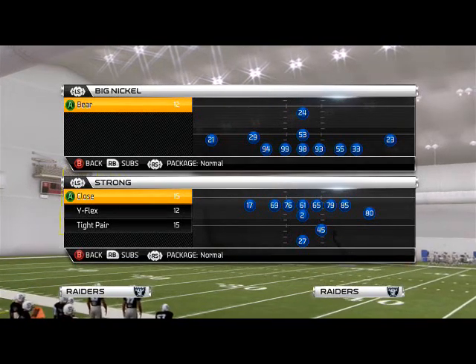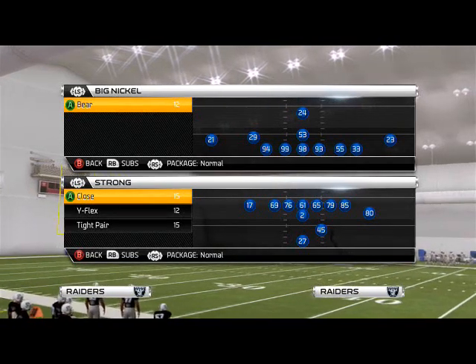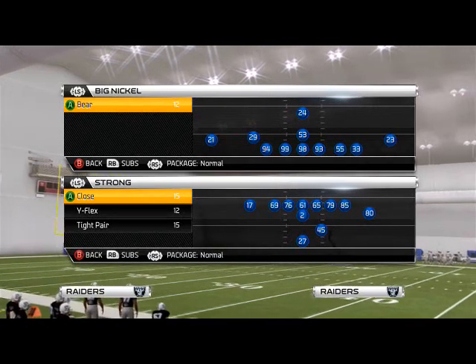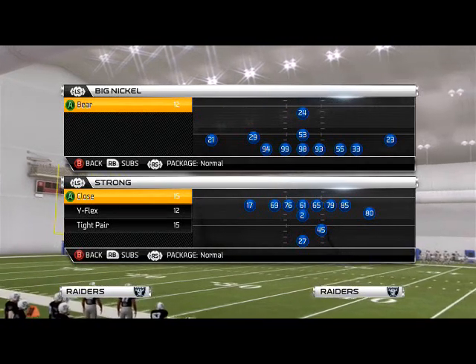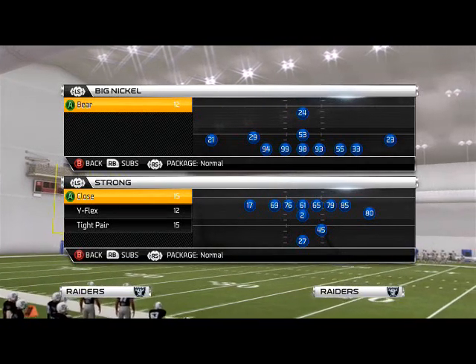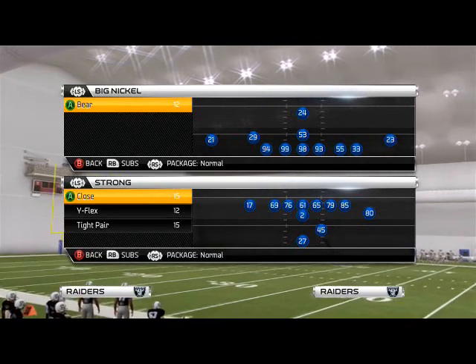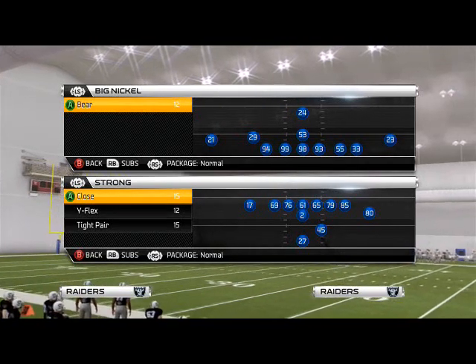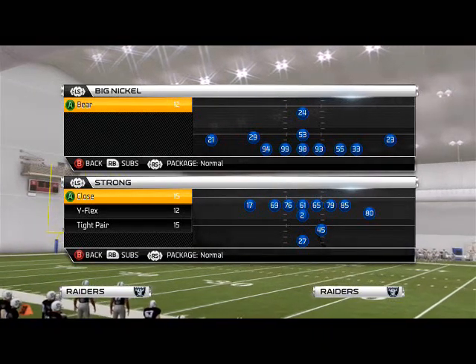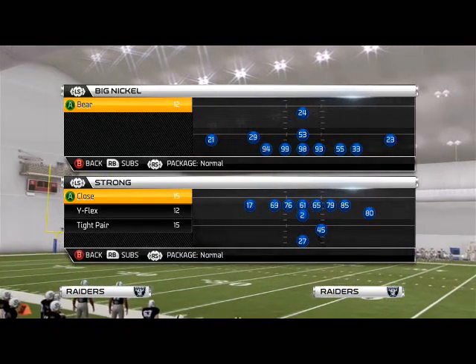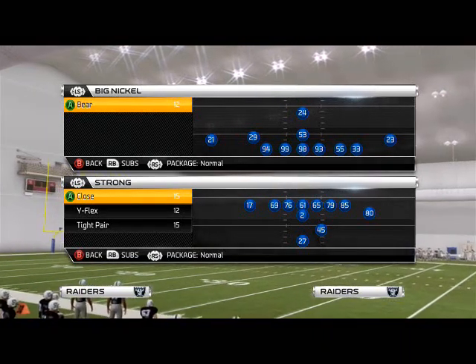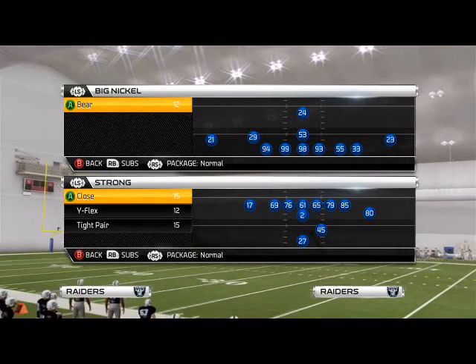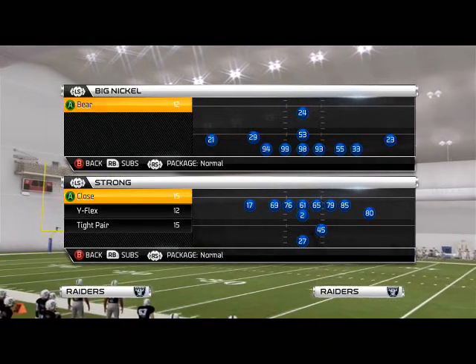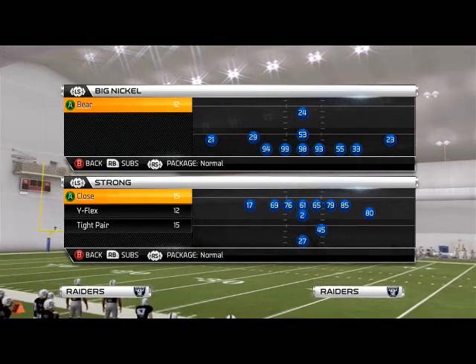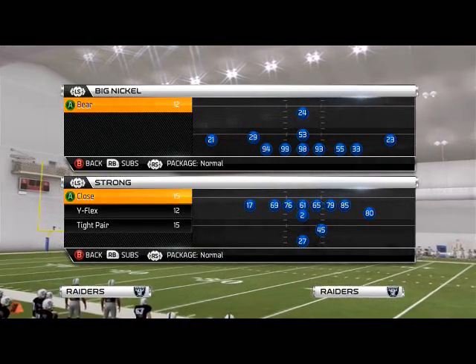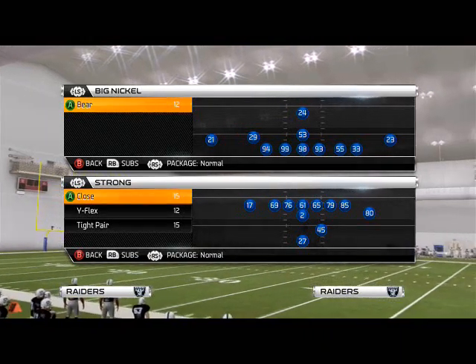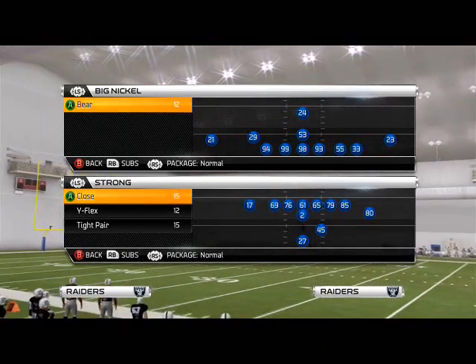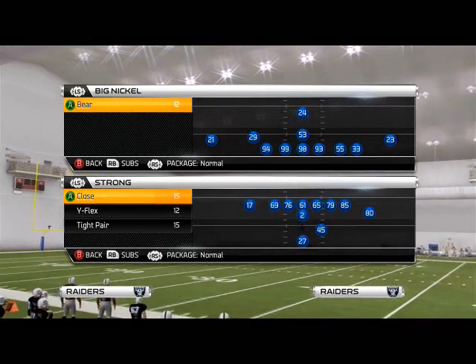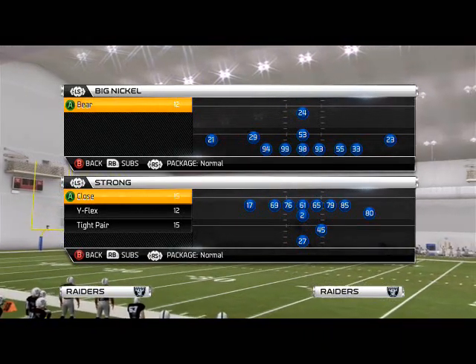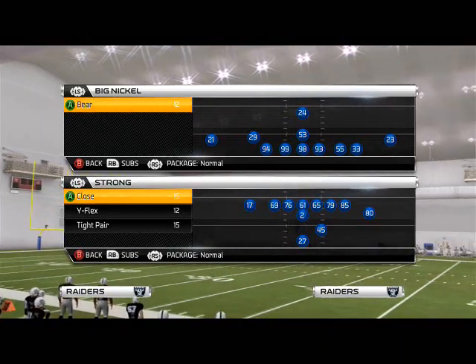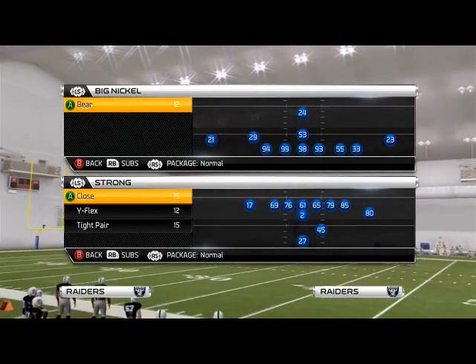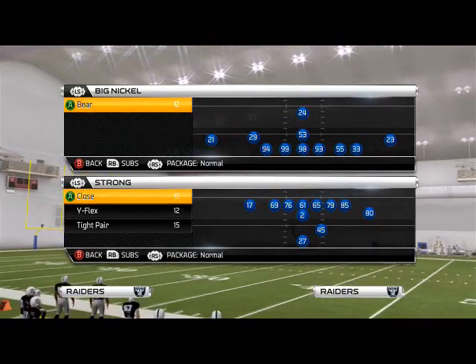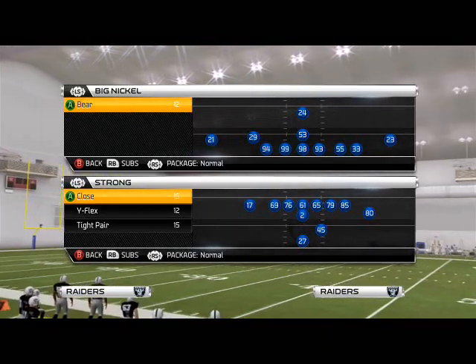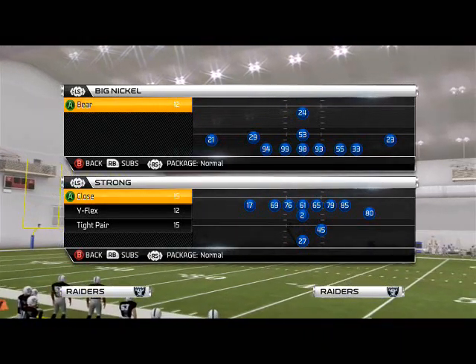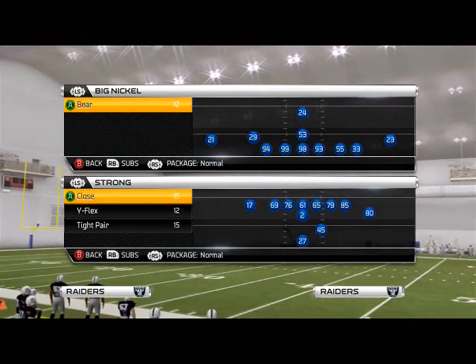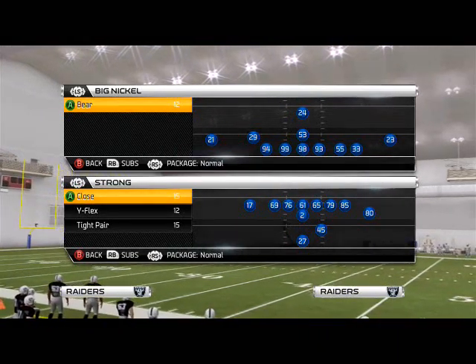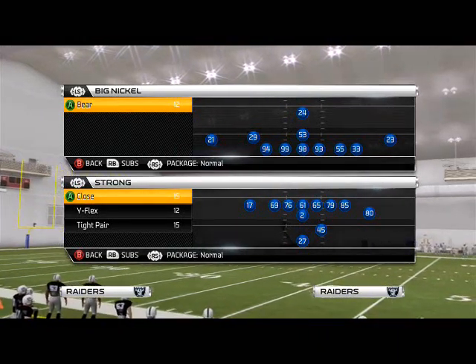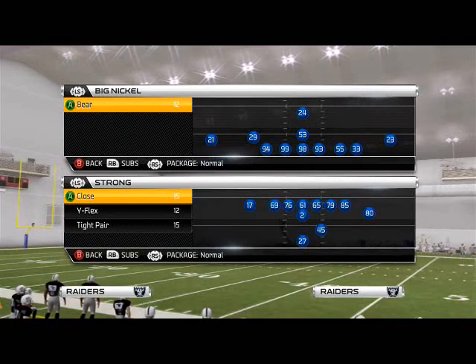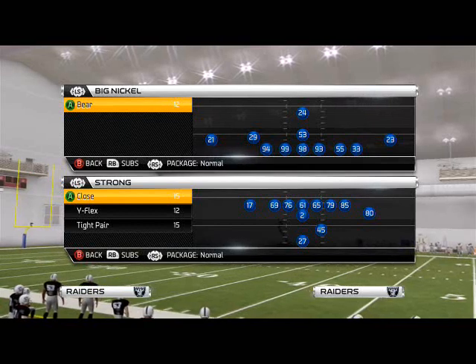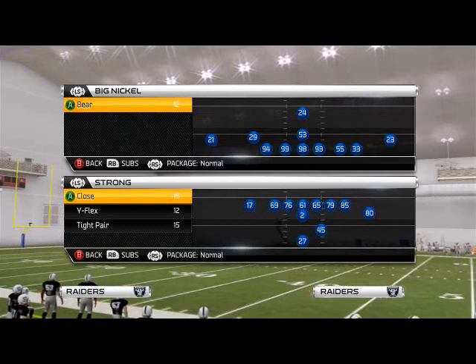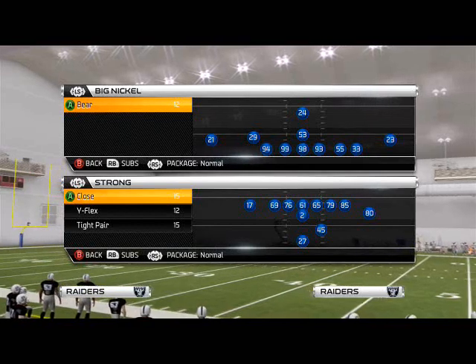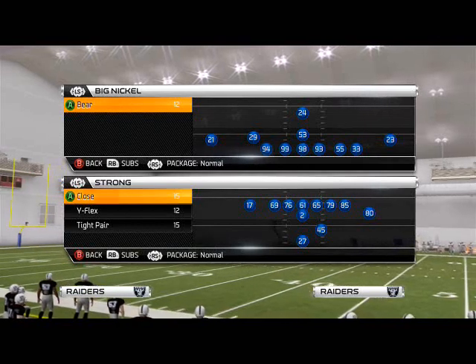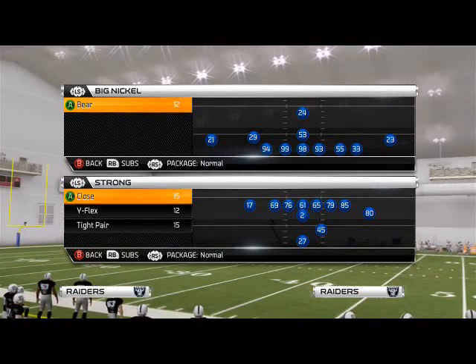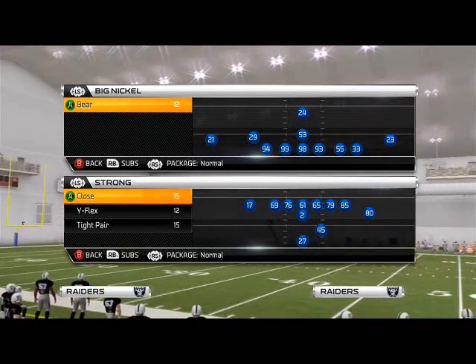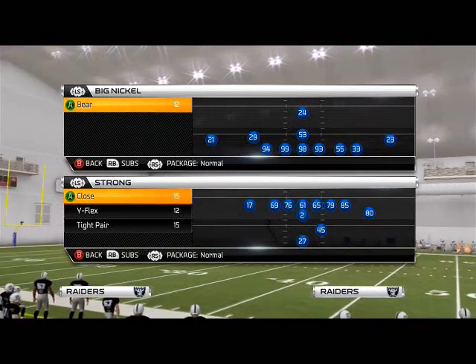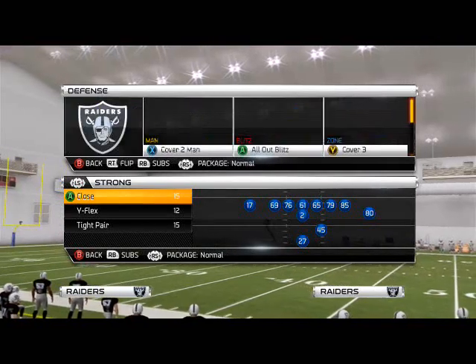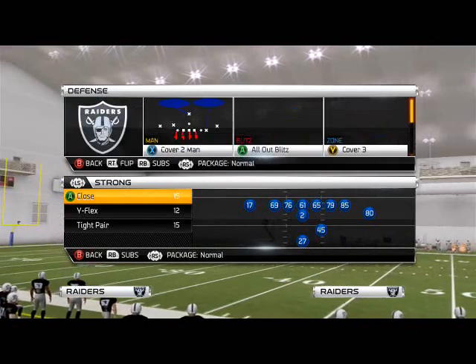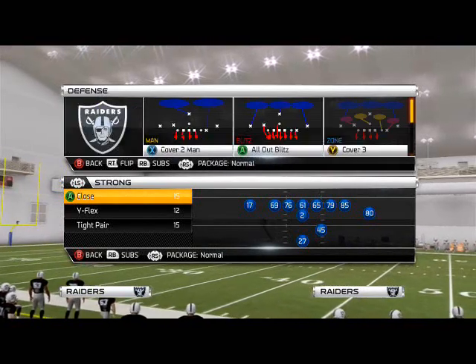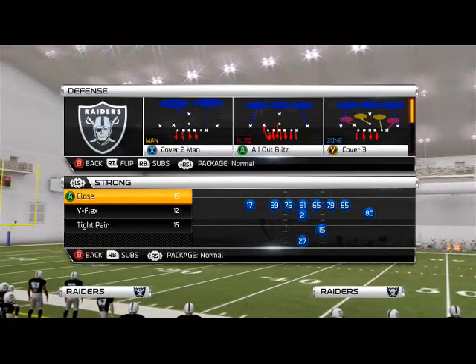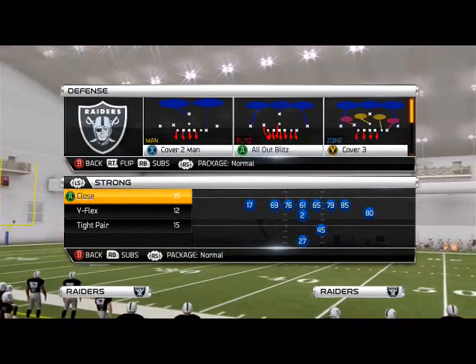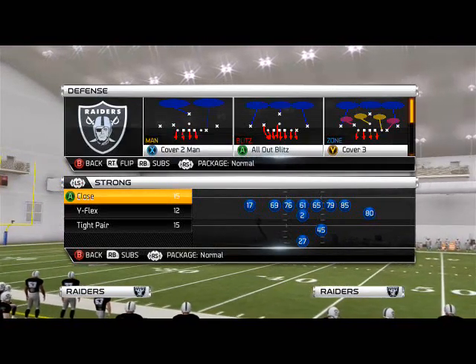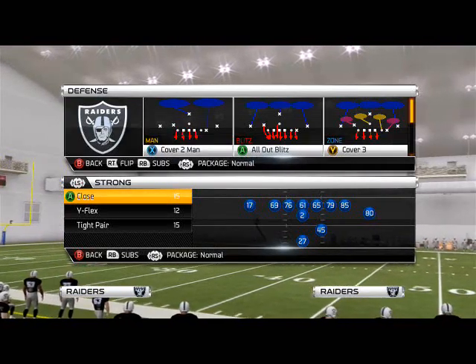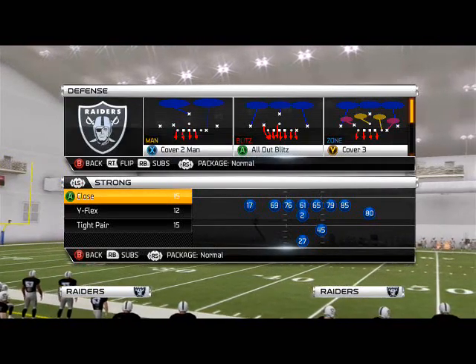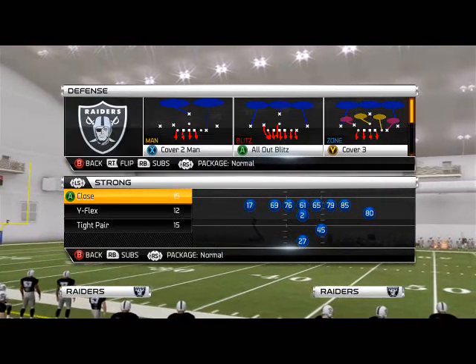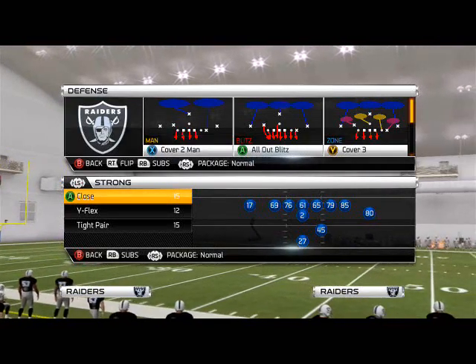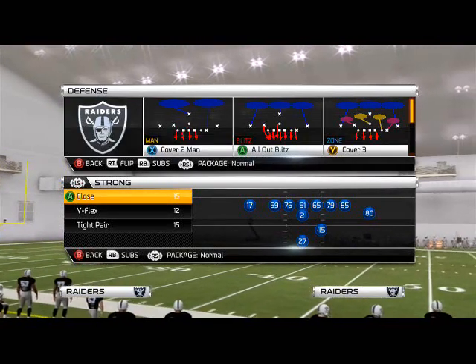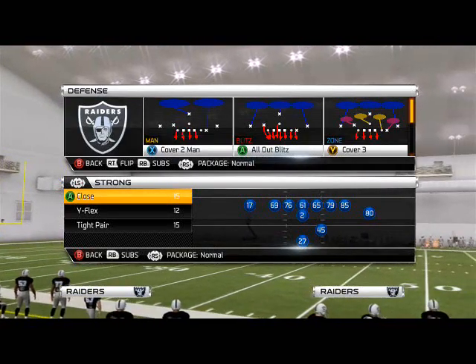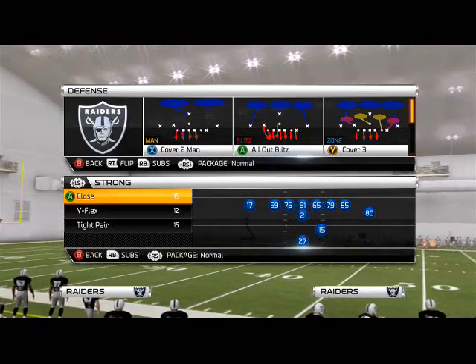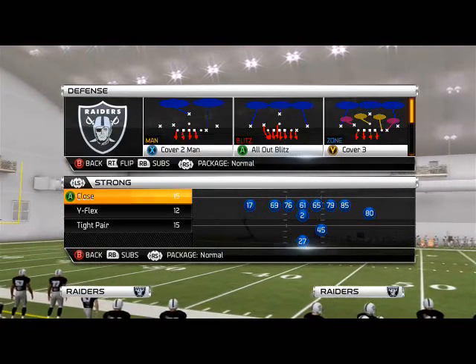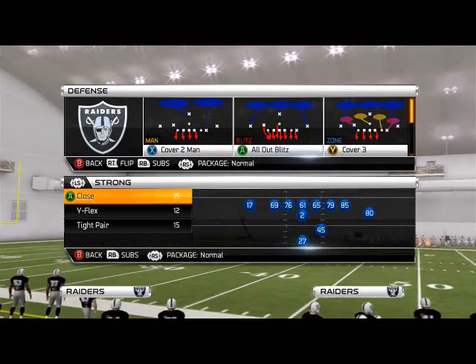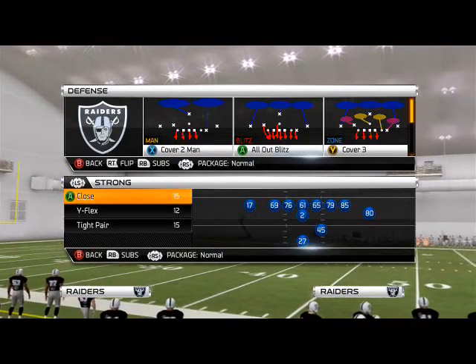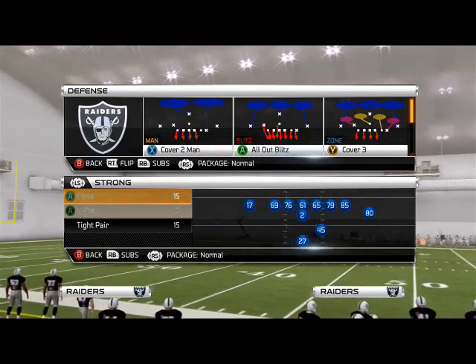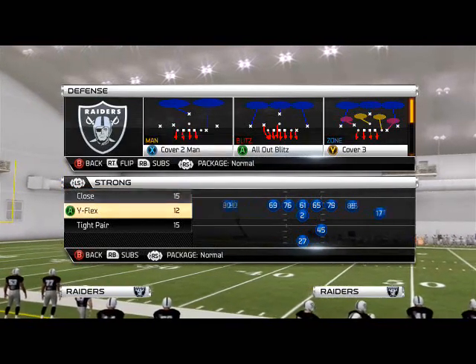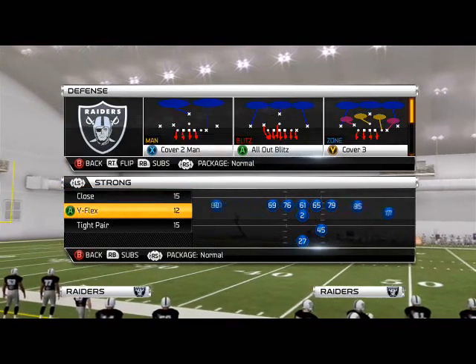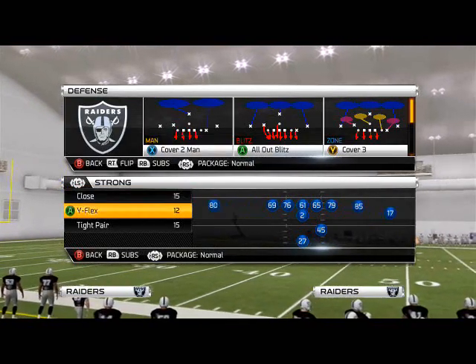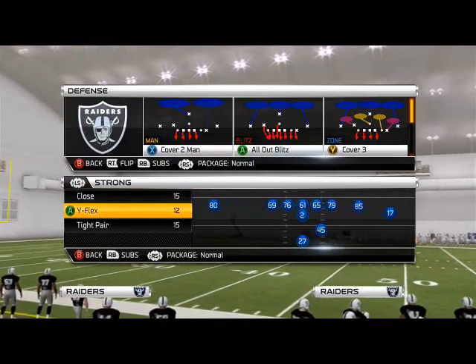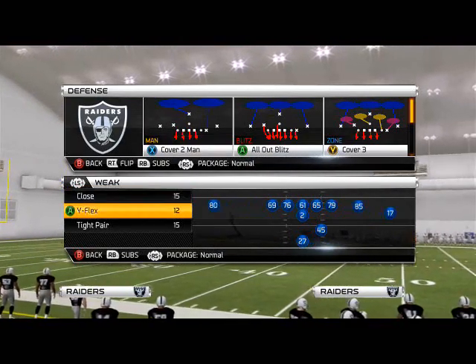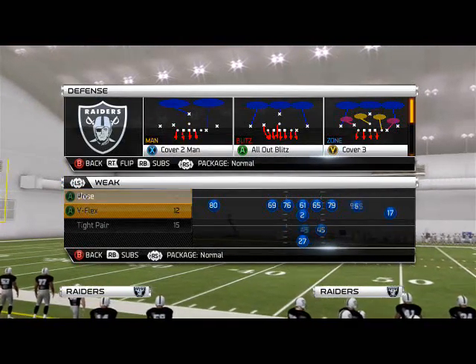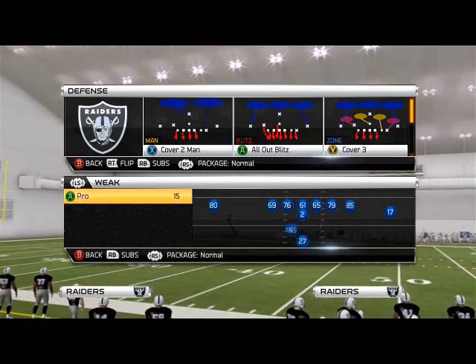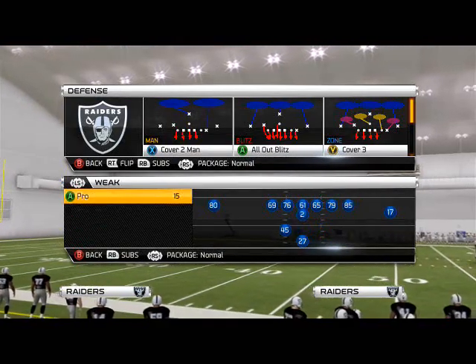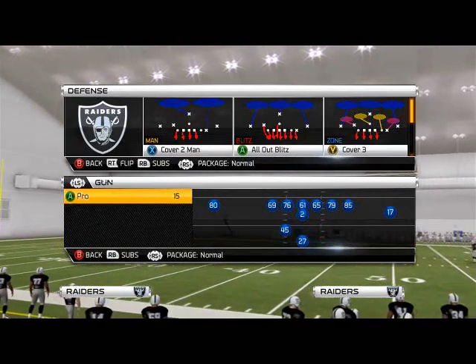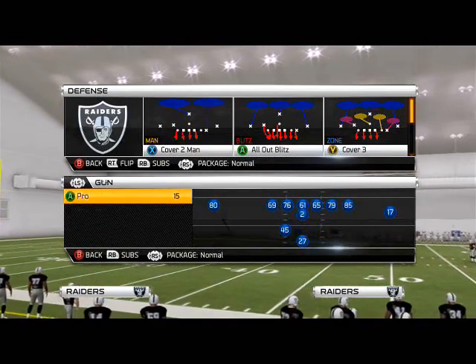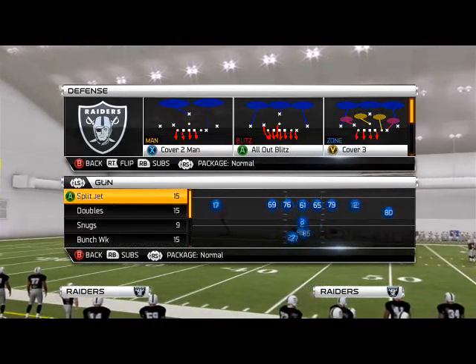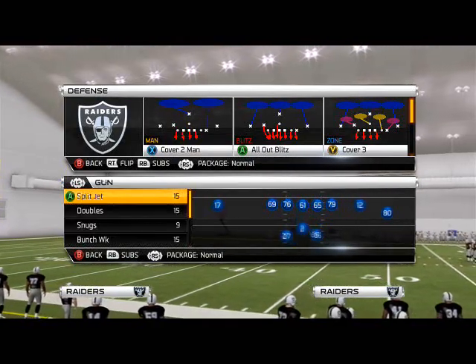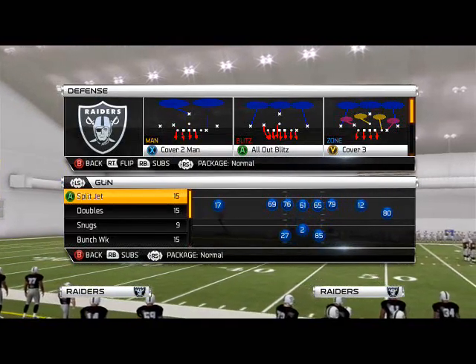Good morning, Madden 25 gamers. In today's episode of Blitz of the Day, we're going to be taking a look at the Big Nickel Bear. We're going to try to focus on getting right edge pressure today on the quarterback.